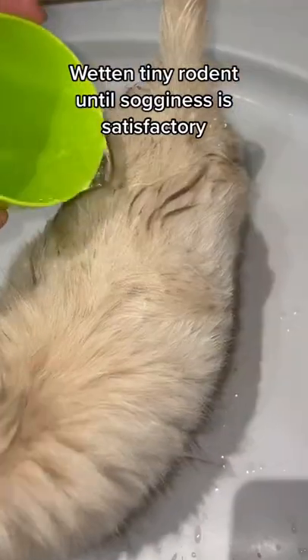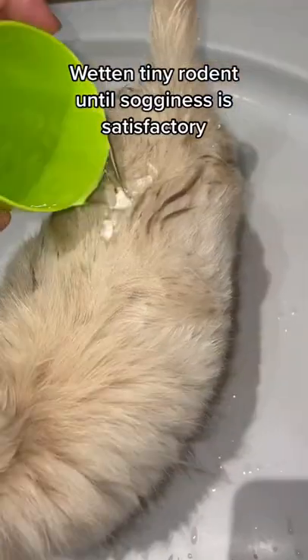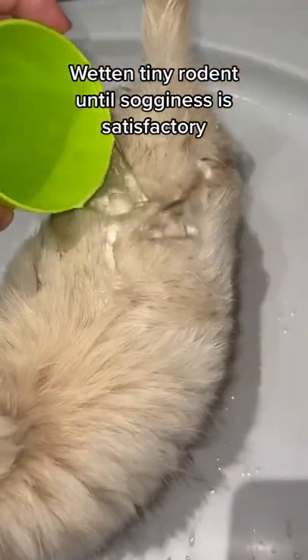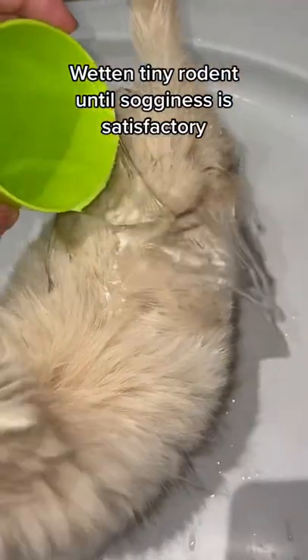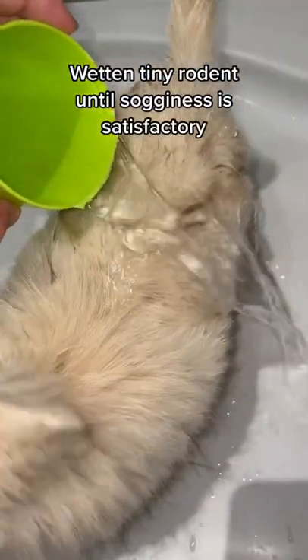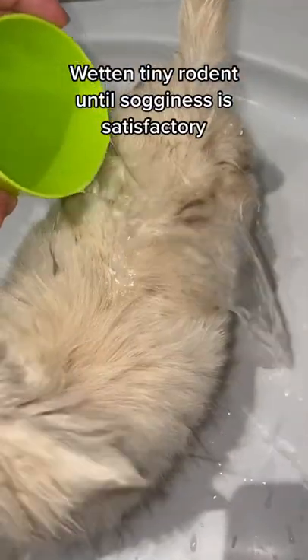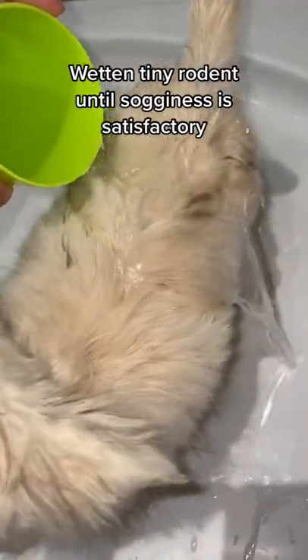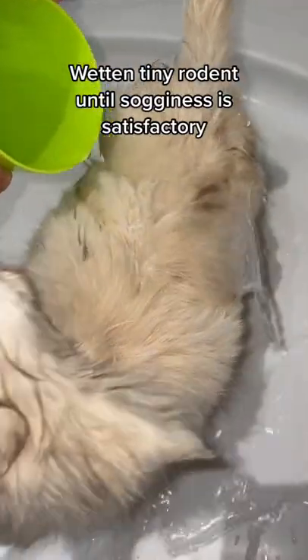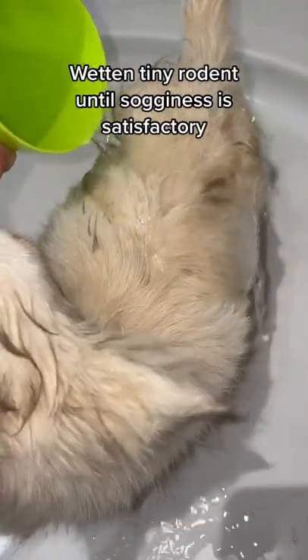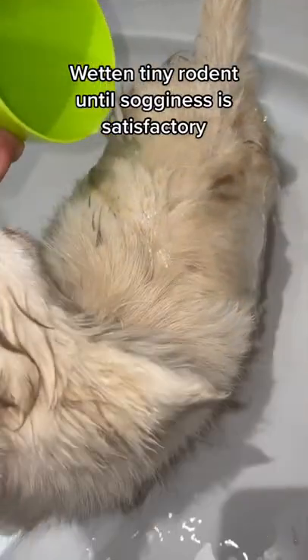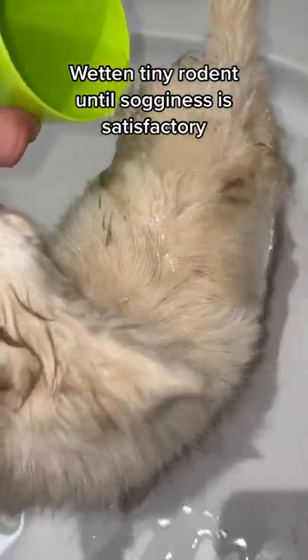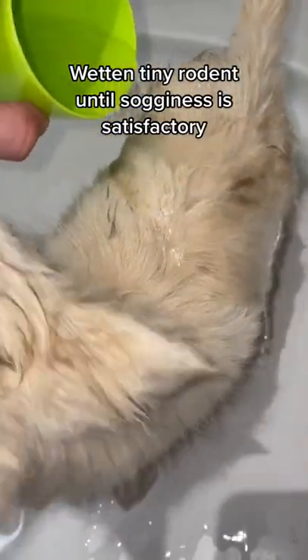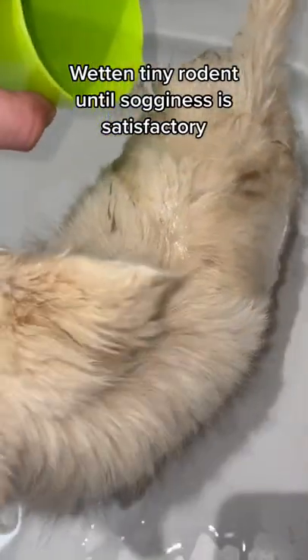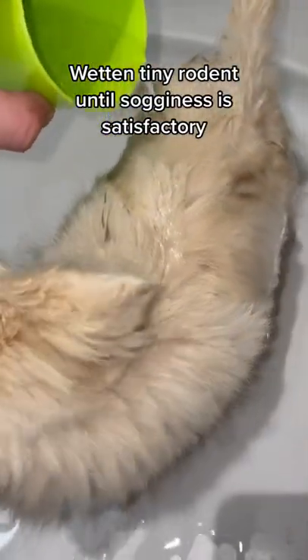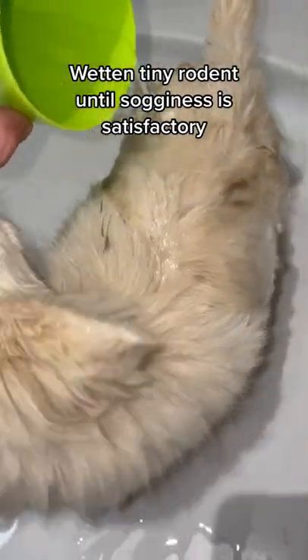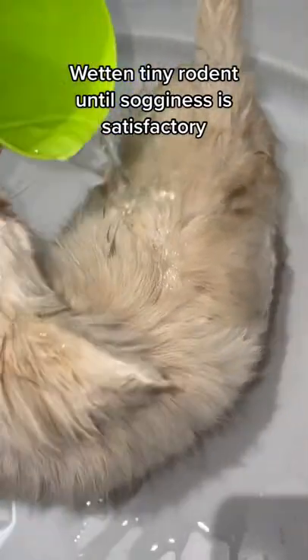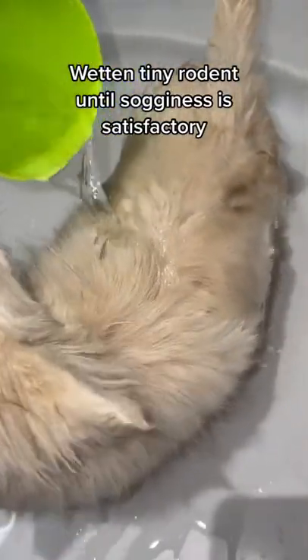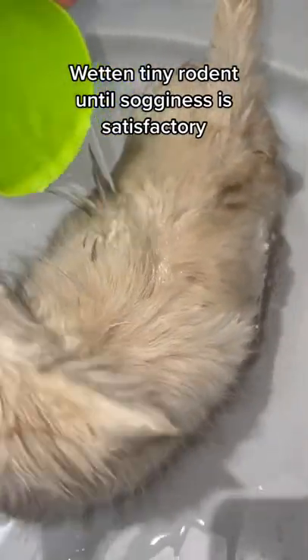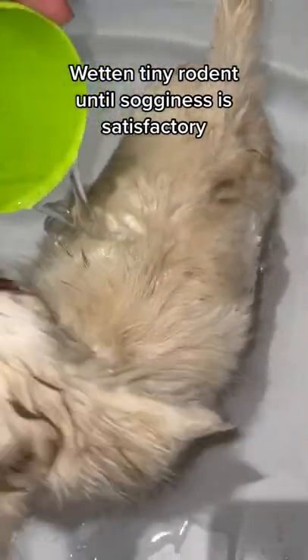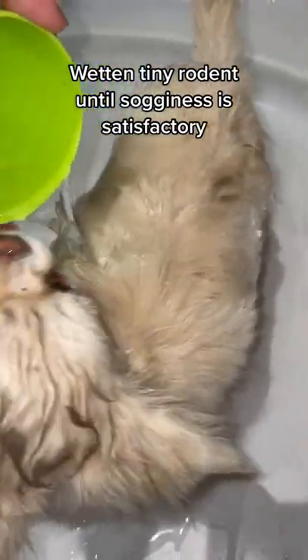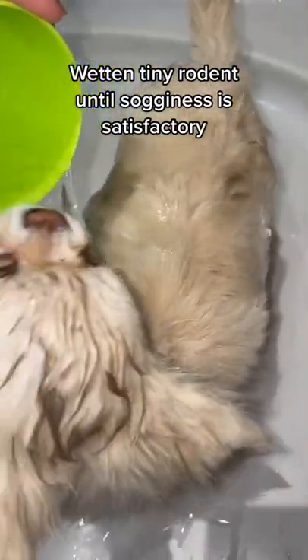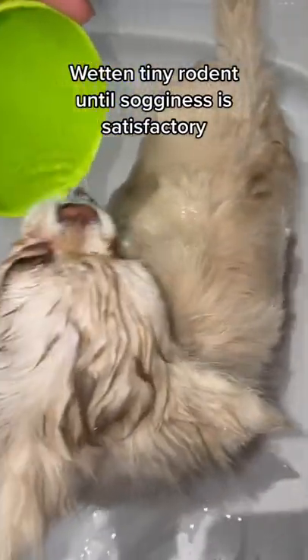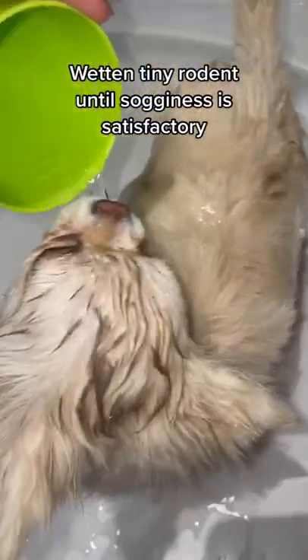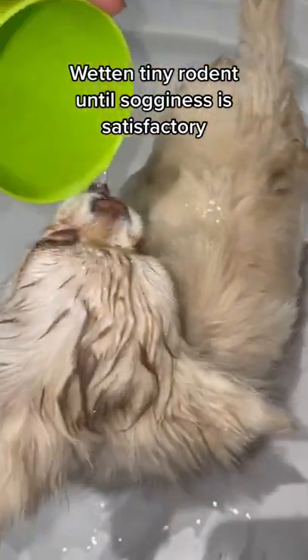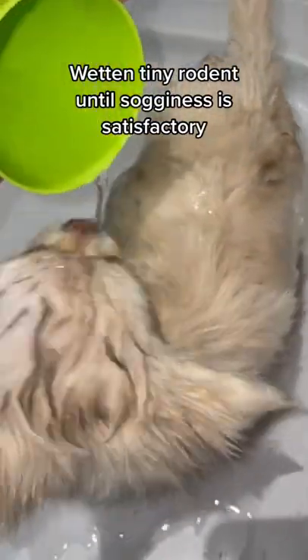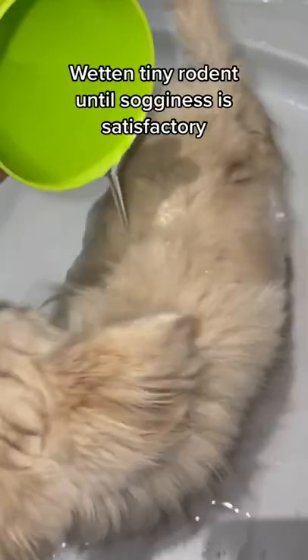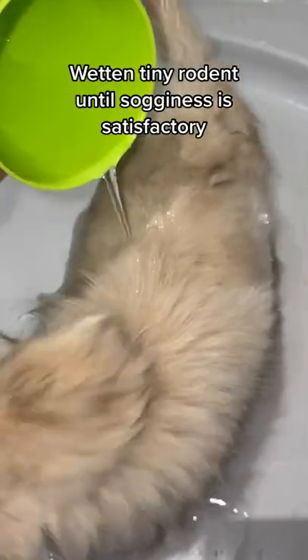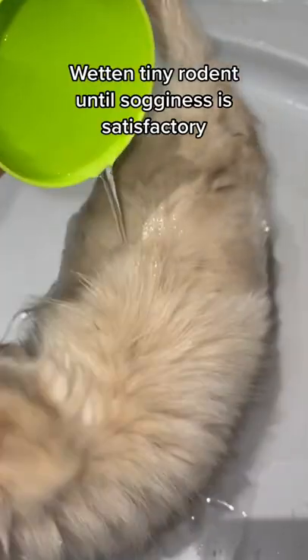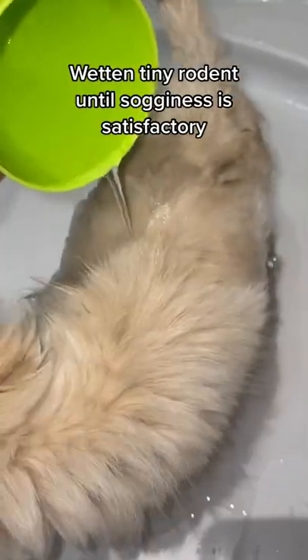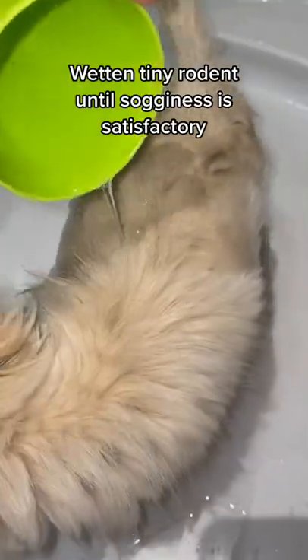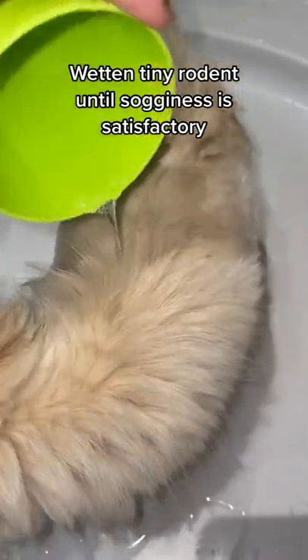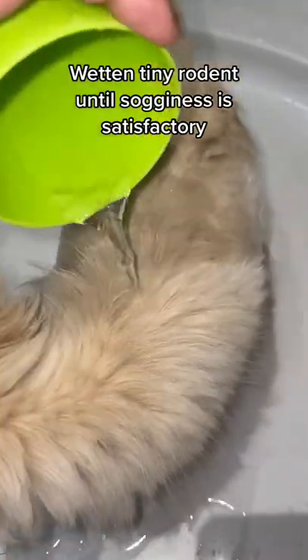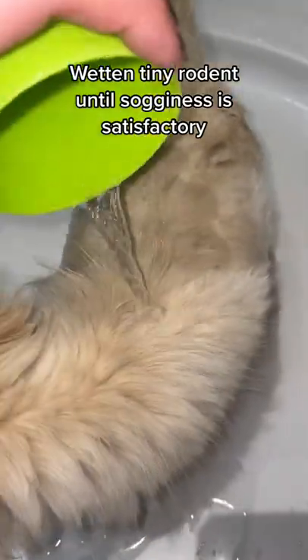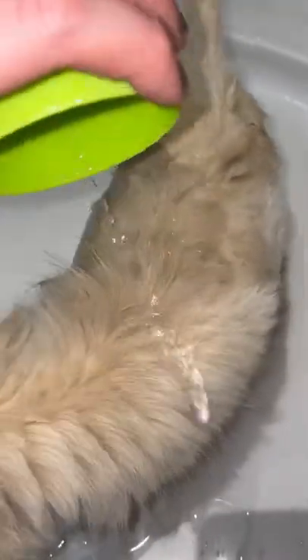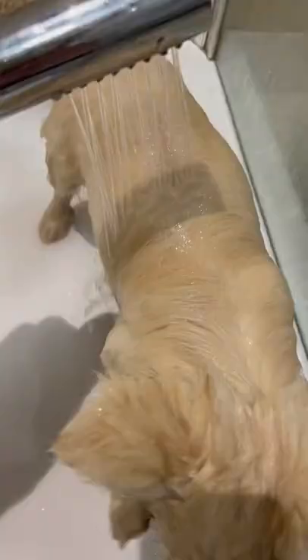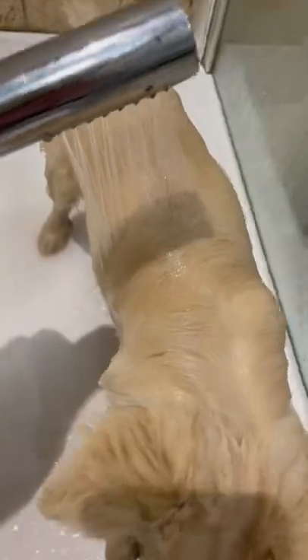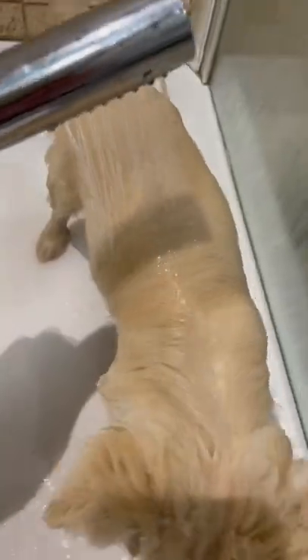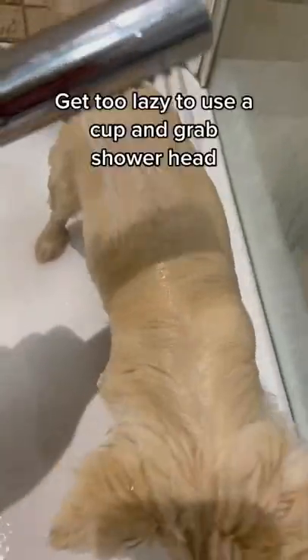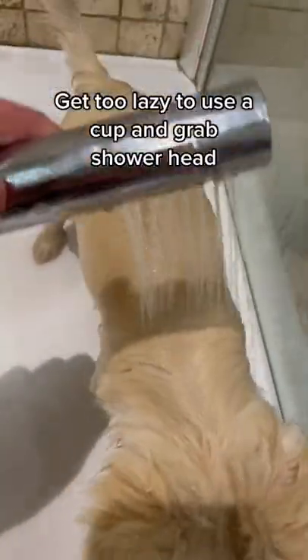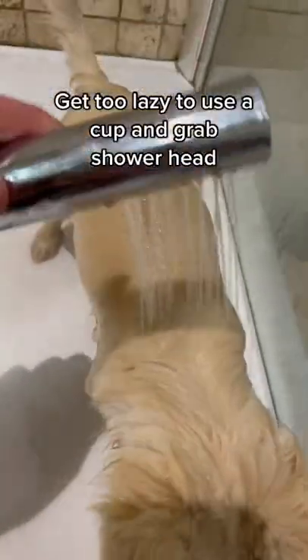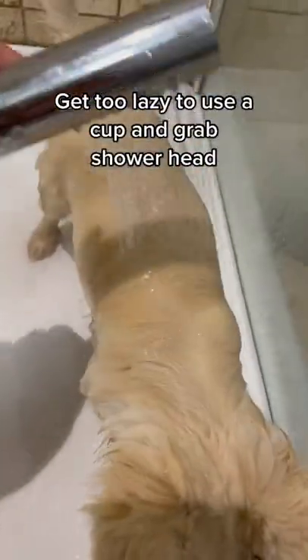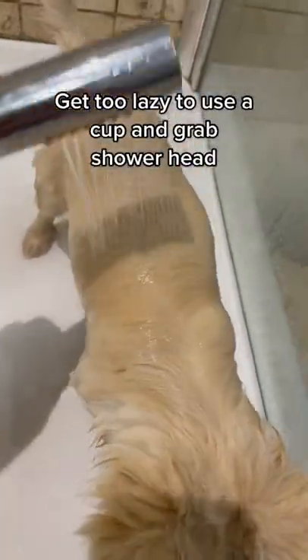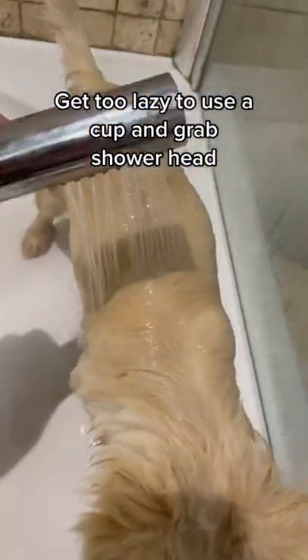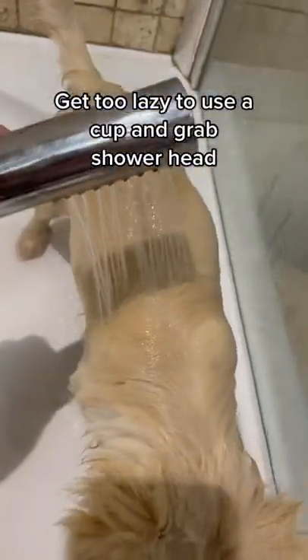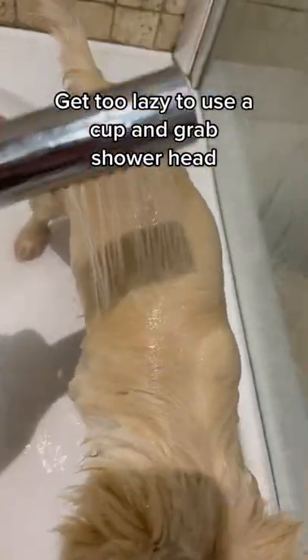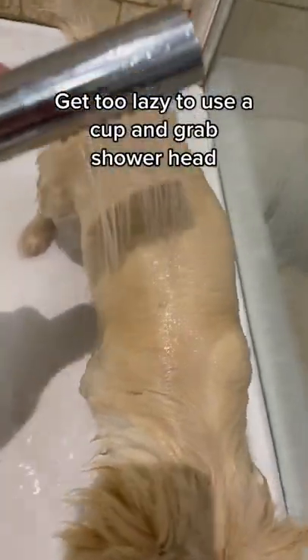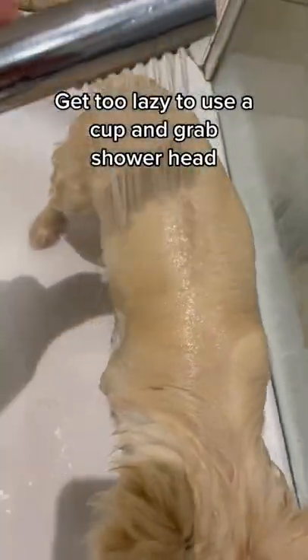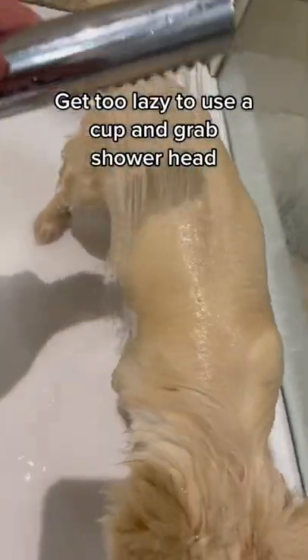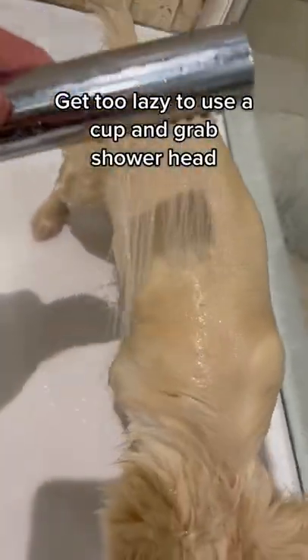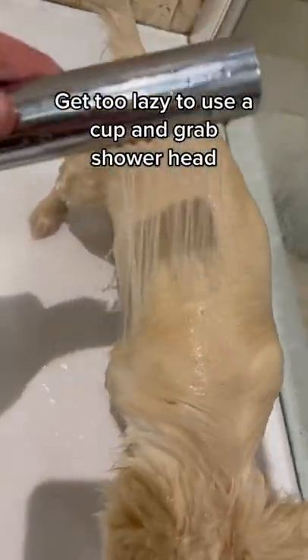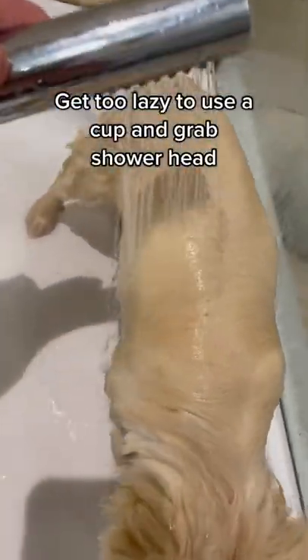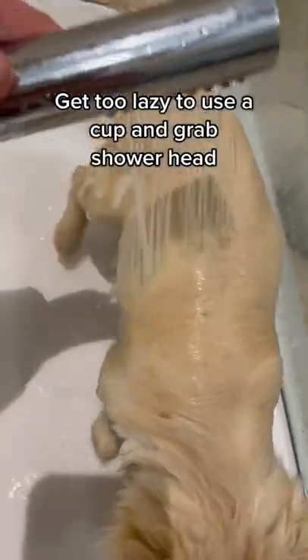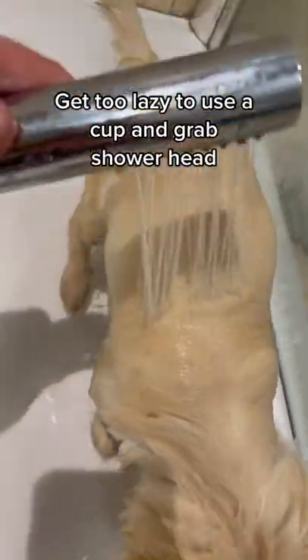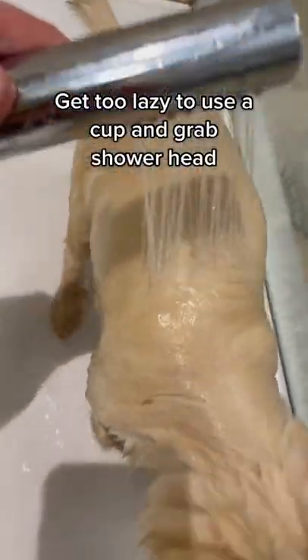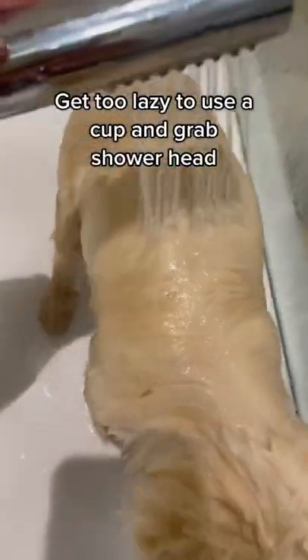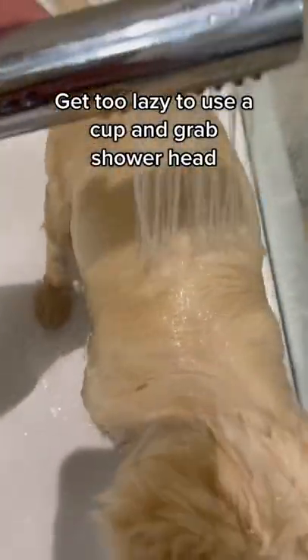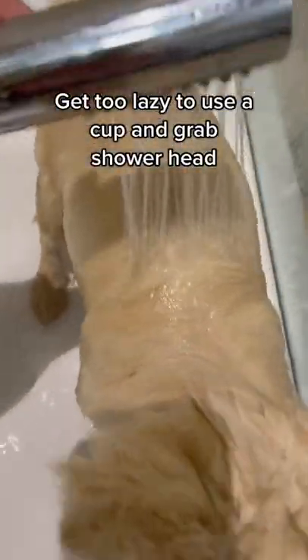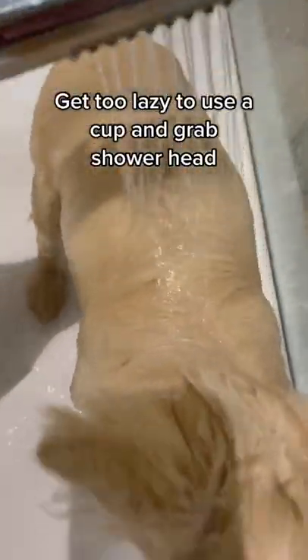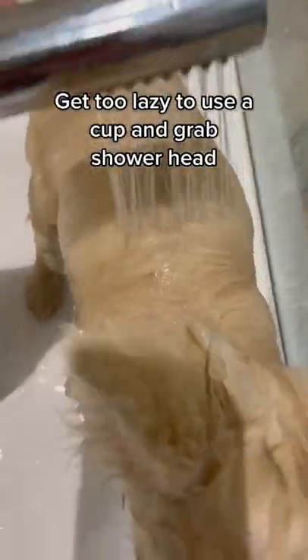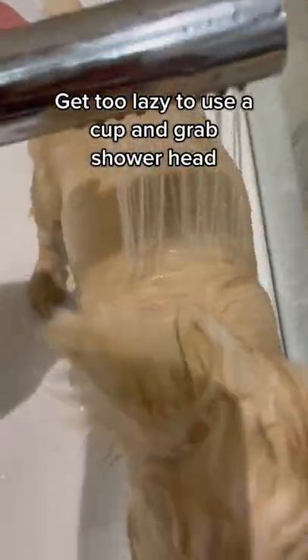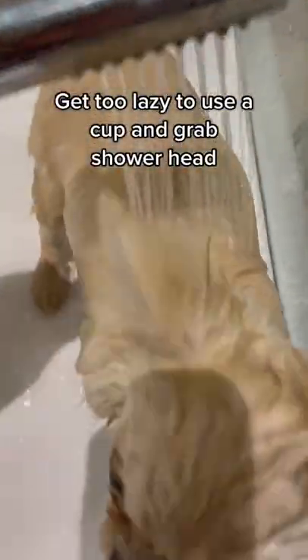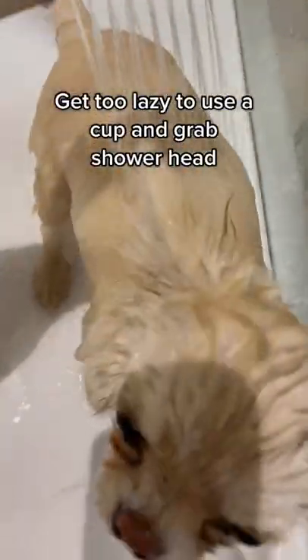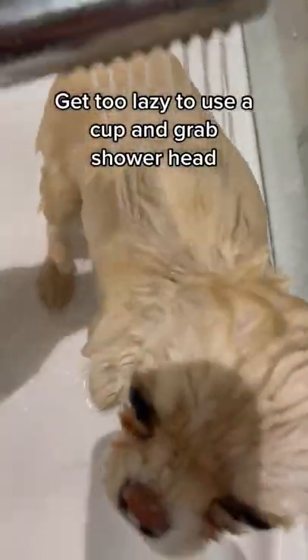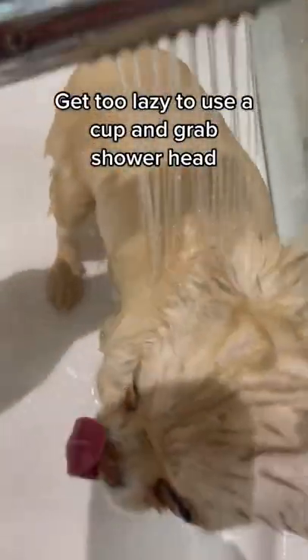Wet the tiny rodent until sogginess is satisfactory. Get too lazy to use a cup and grab the showerhead.